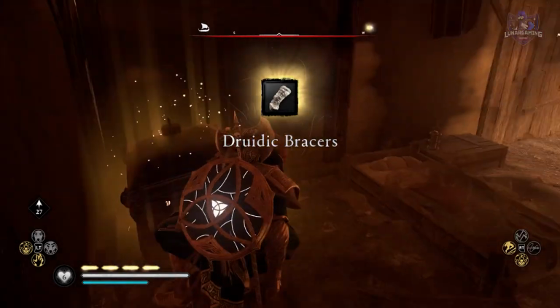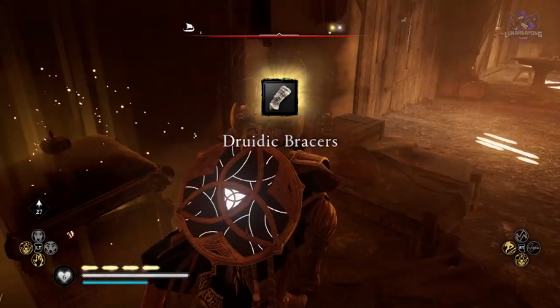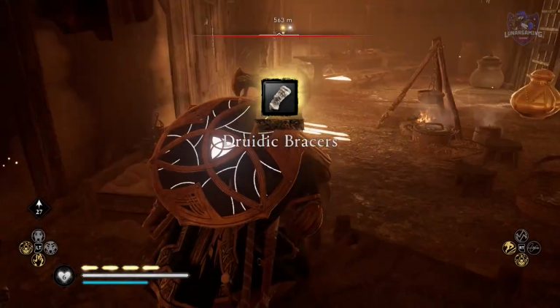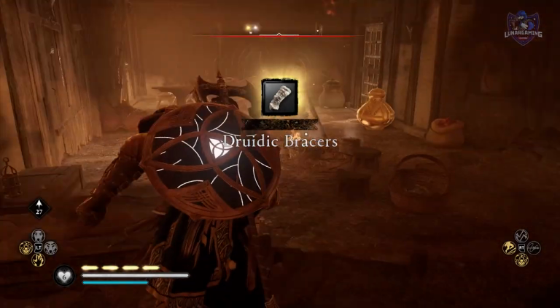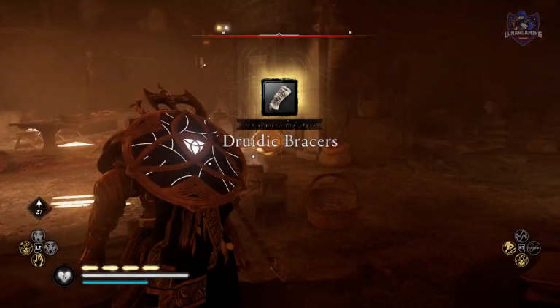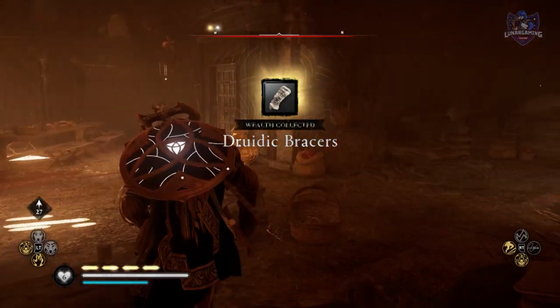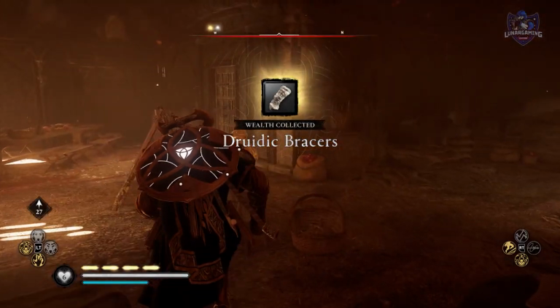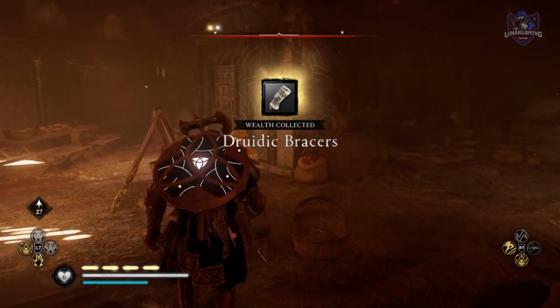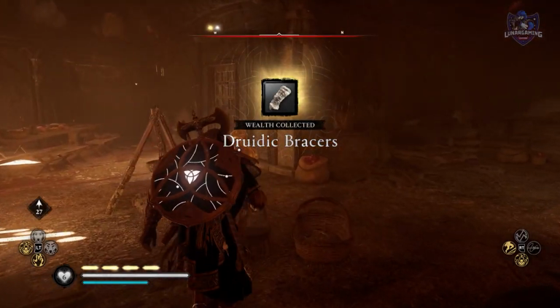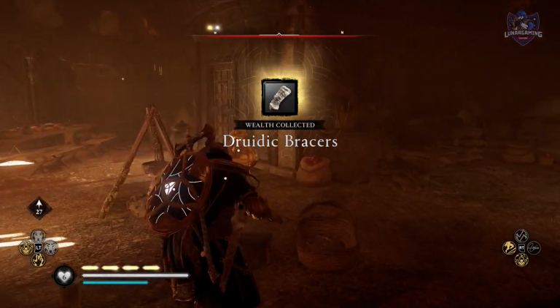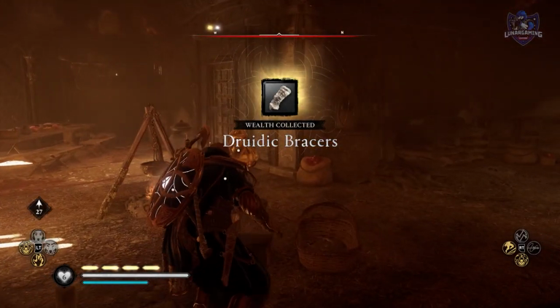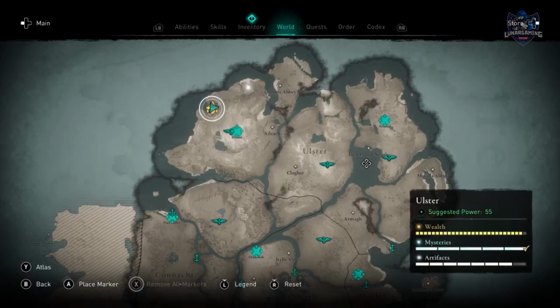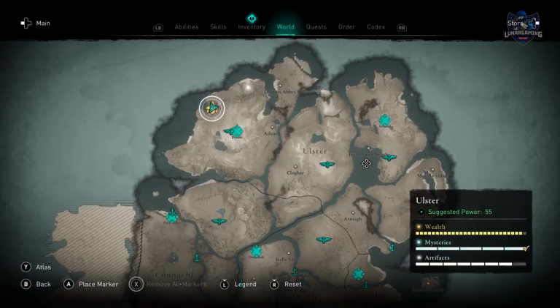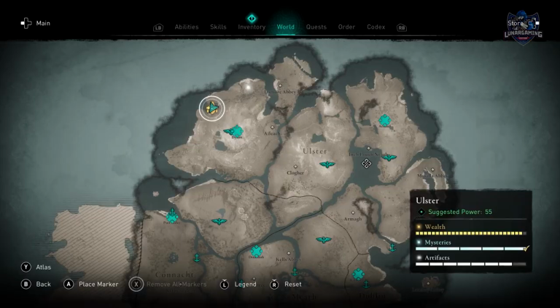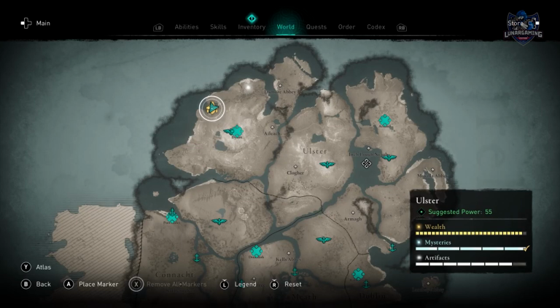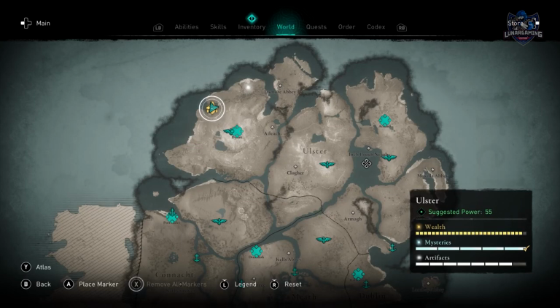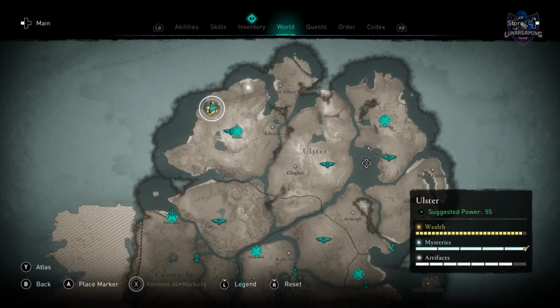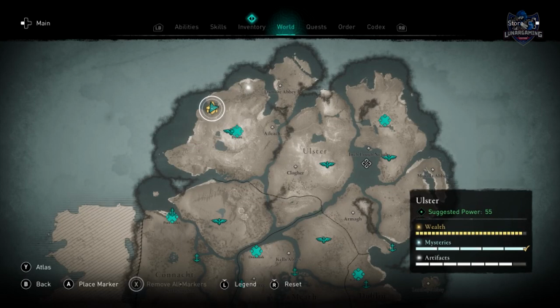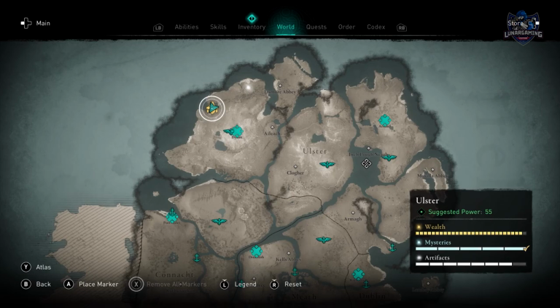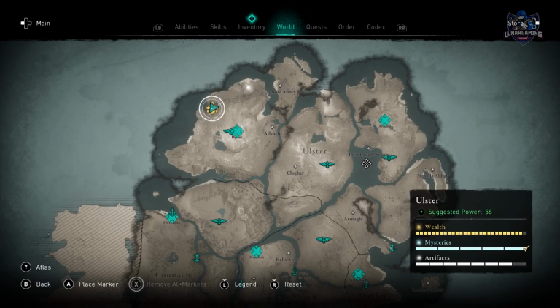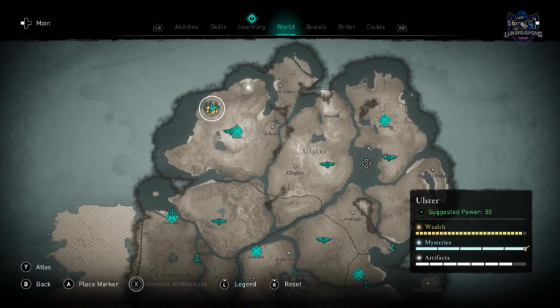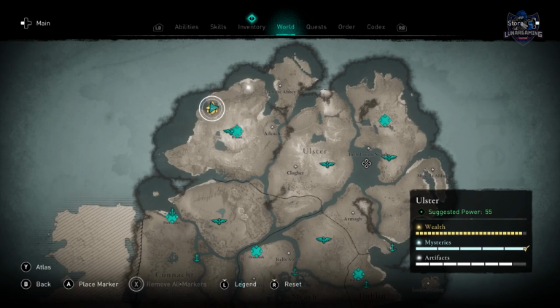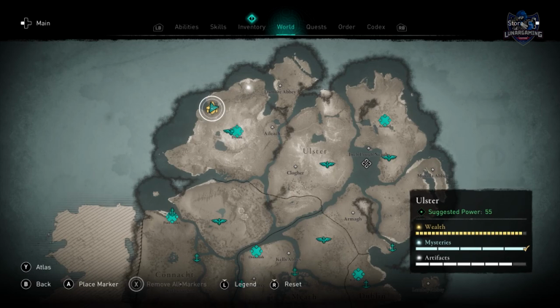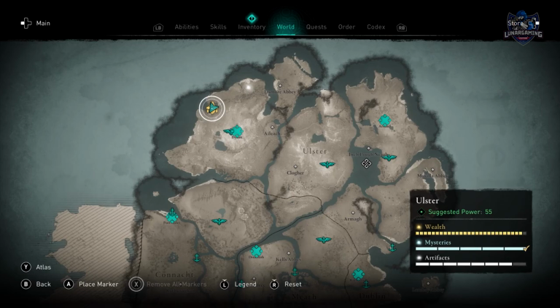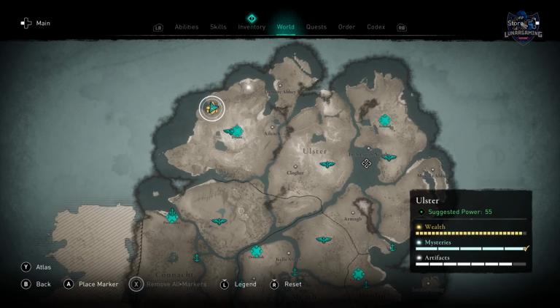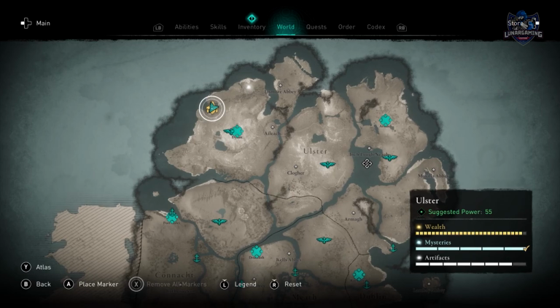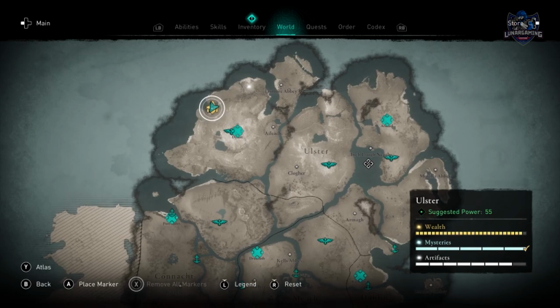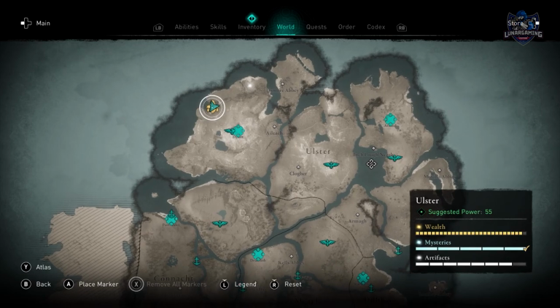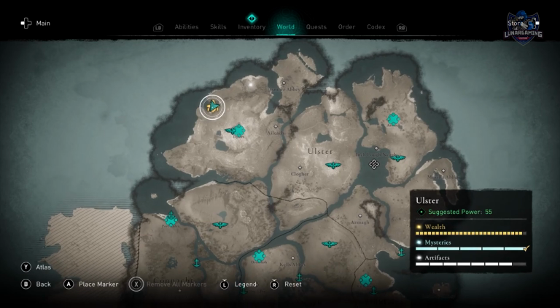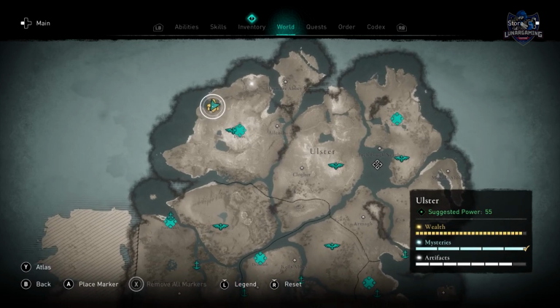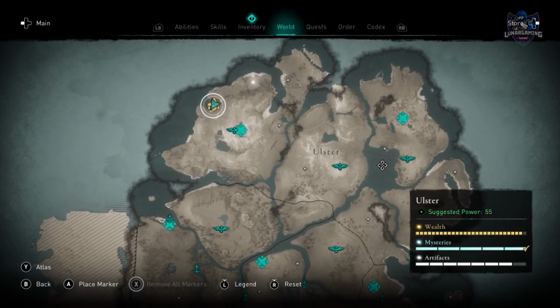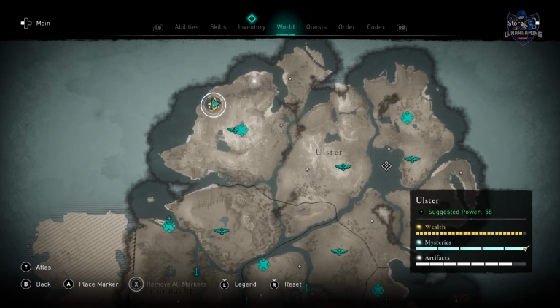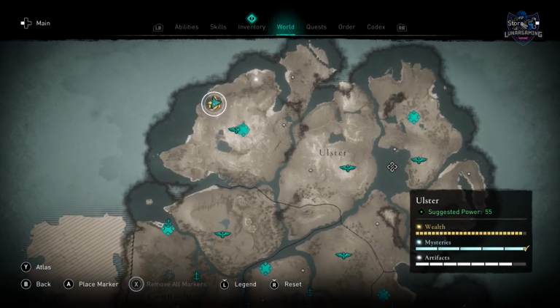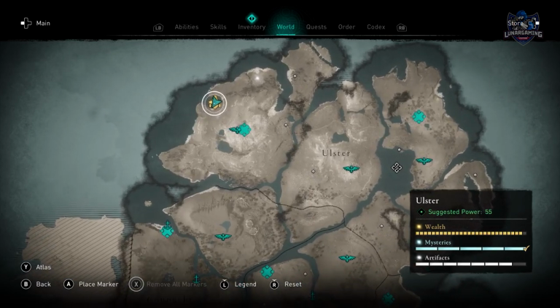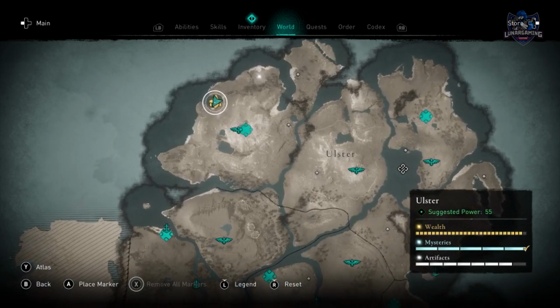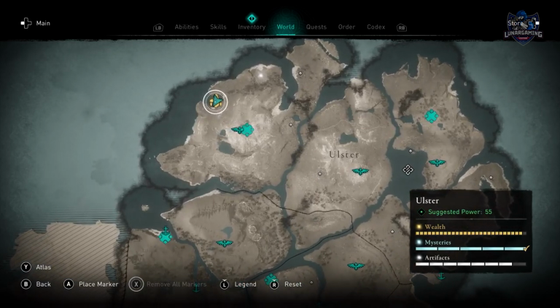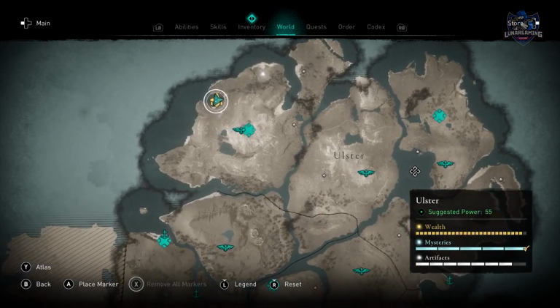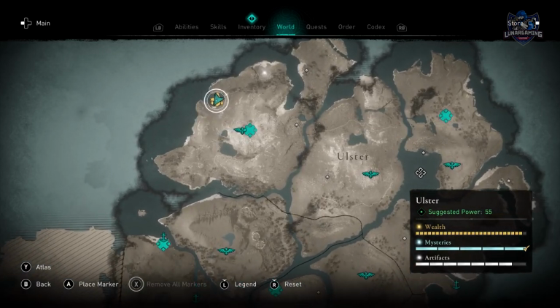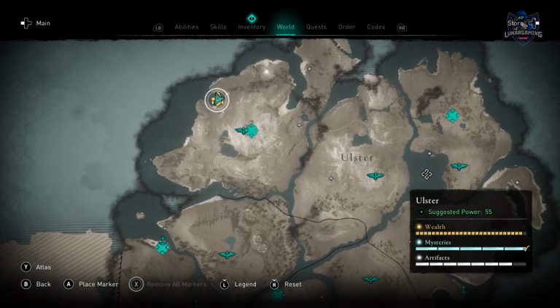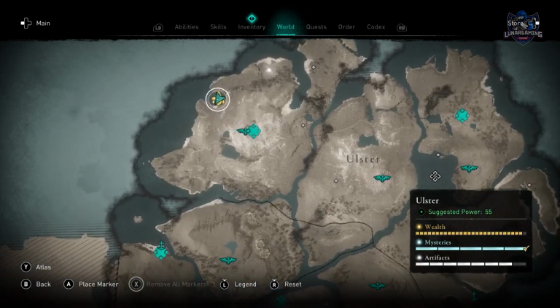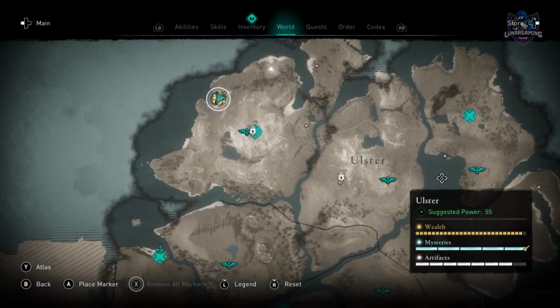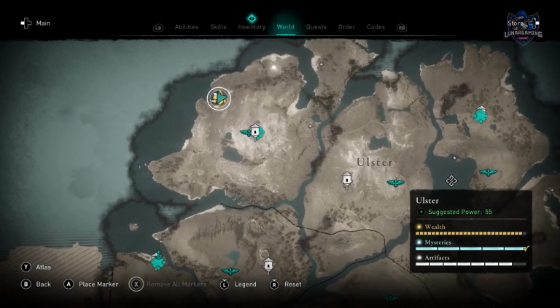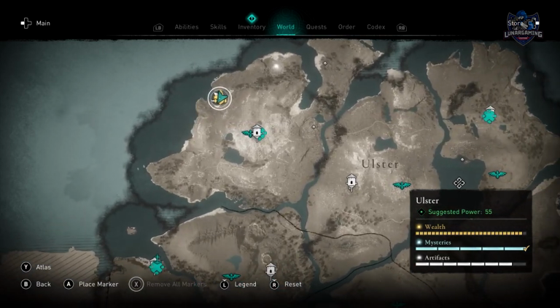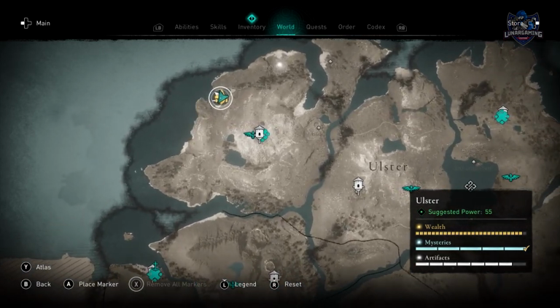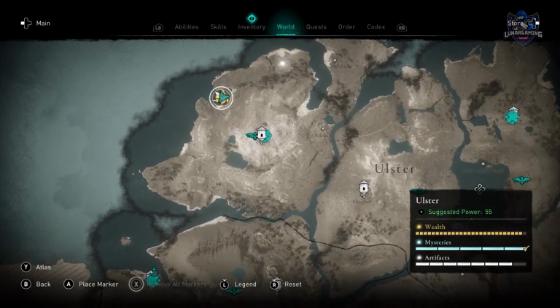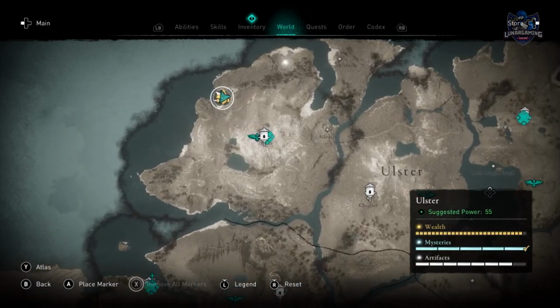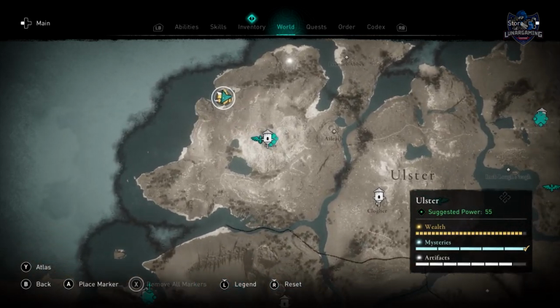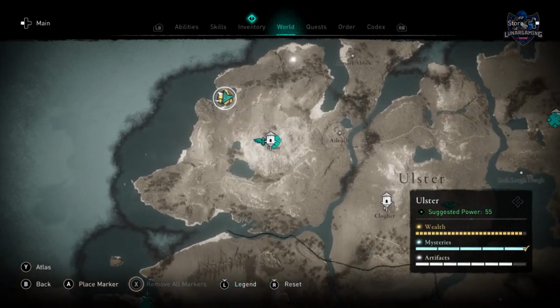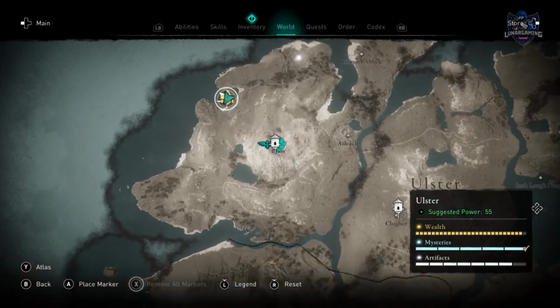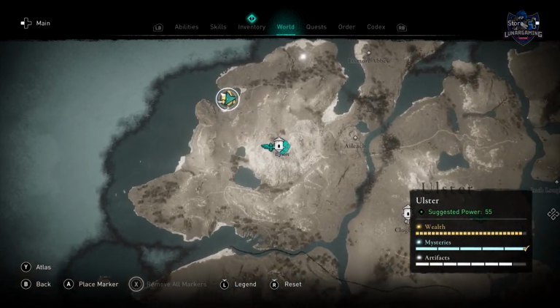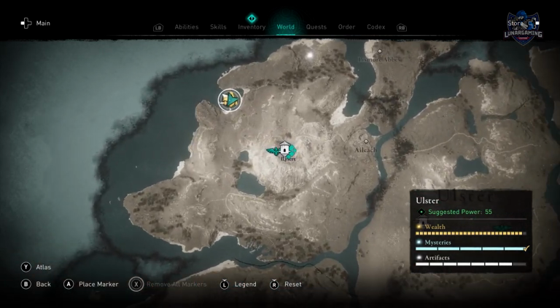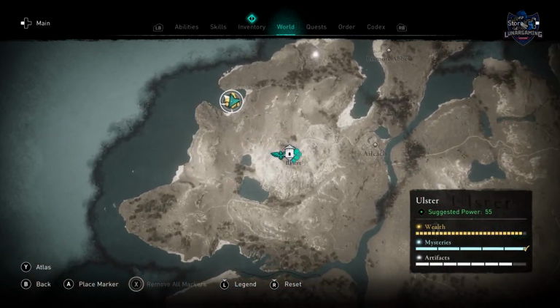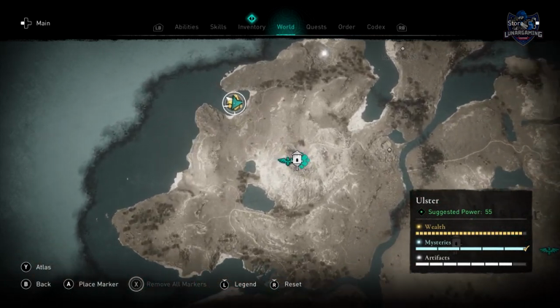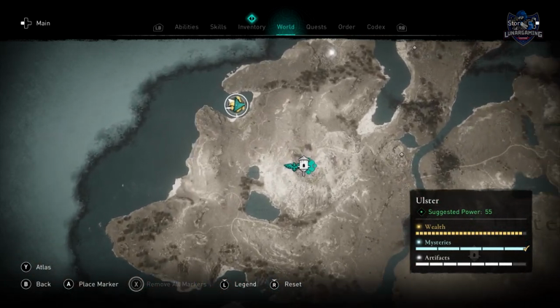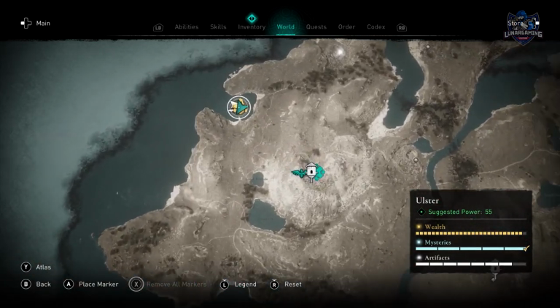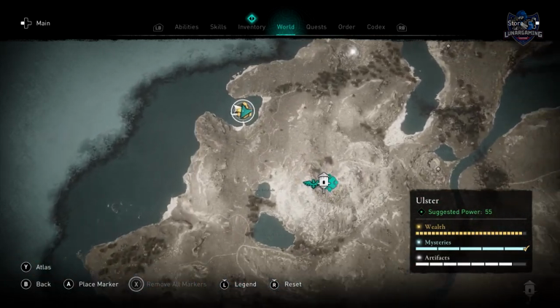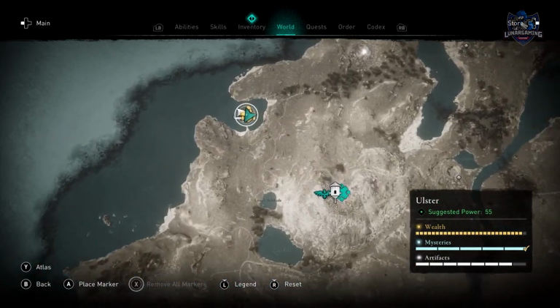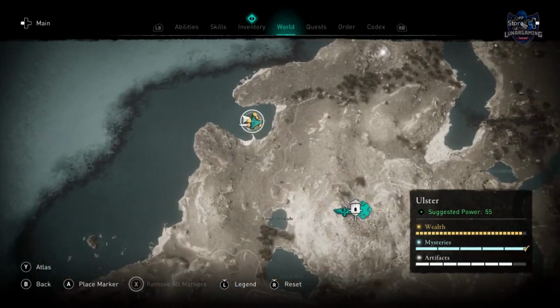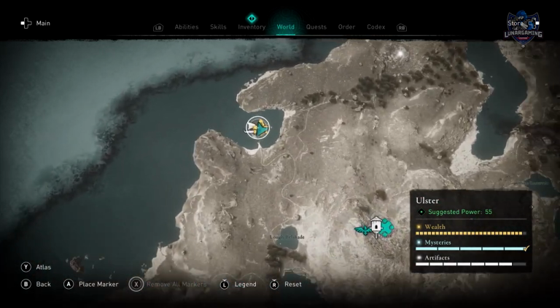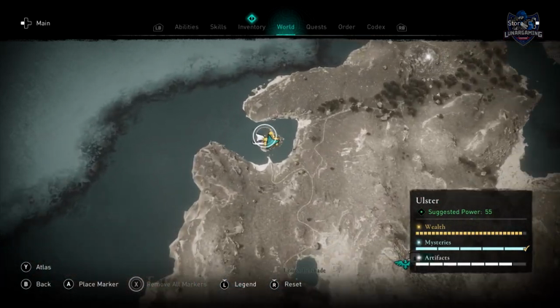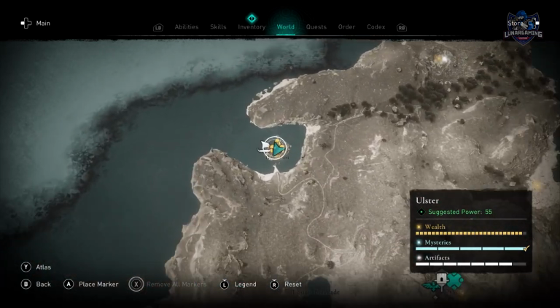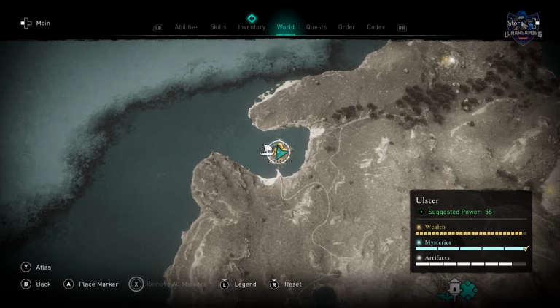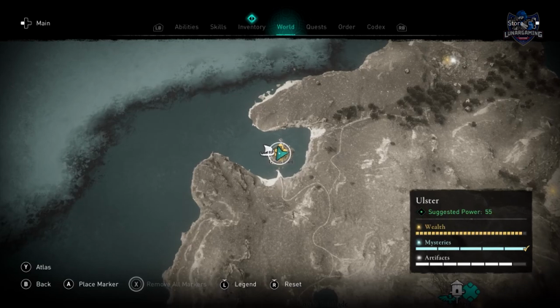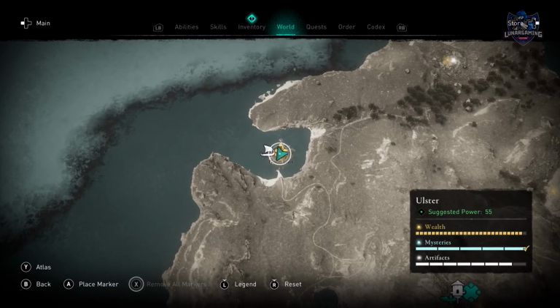Lastly head to Ulster again and search Fort Dune. The cloak is in a chest right near the entrance to the fort with the druid cloak inside of it.